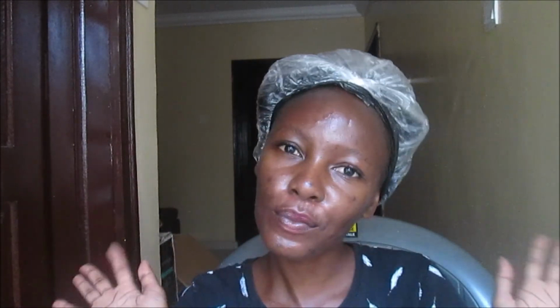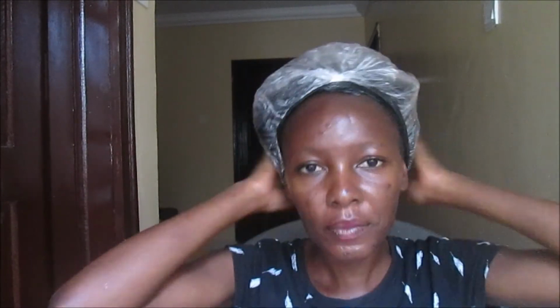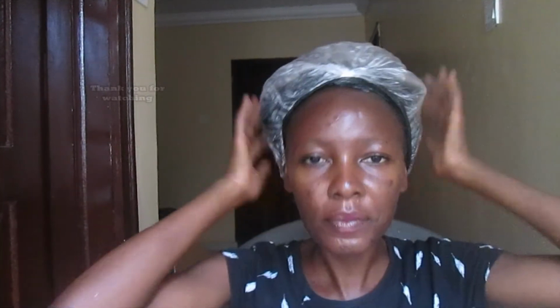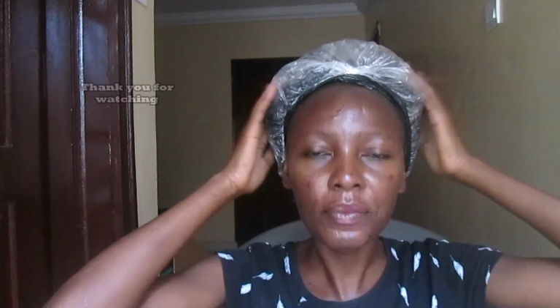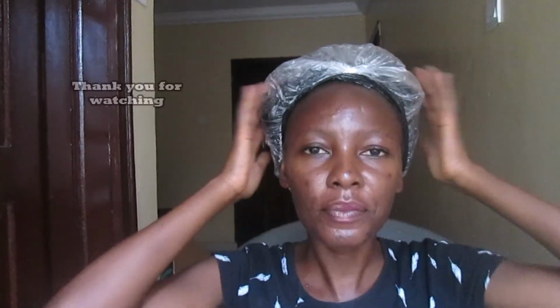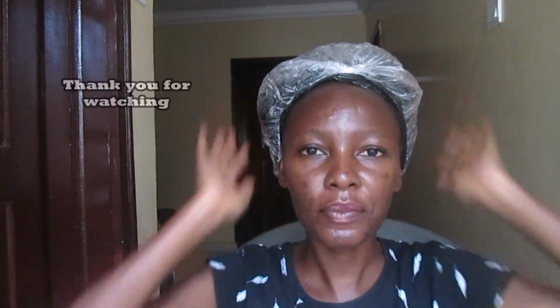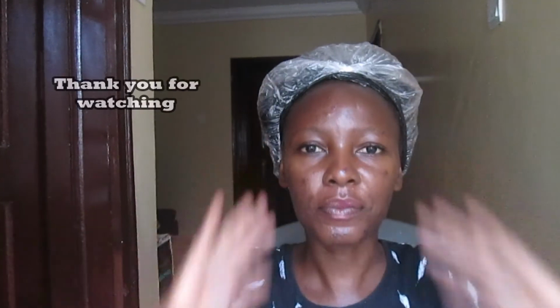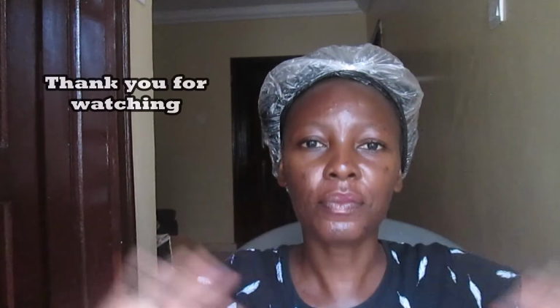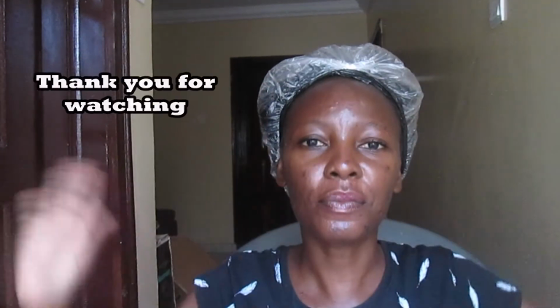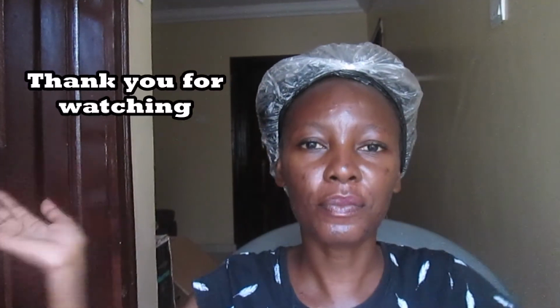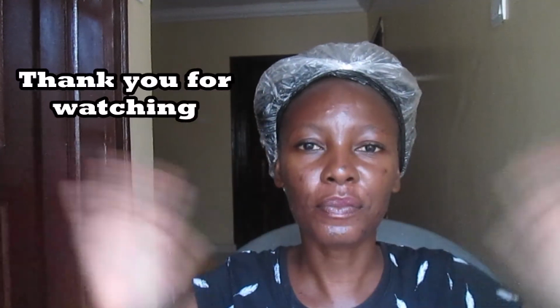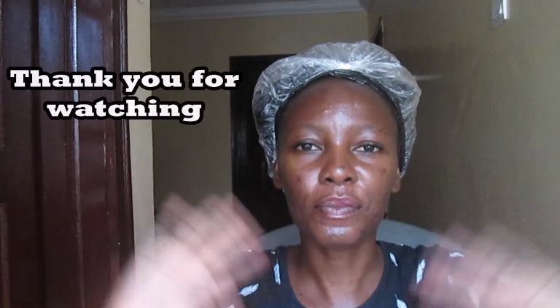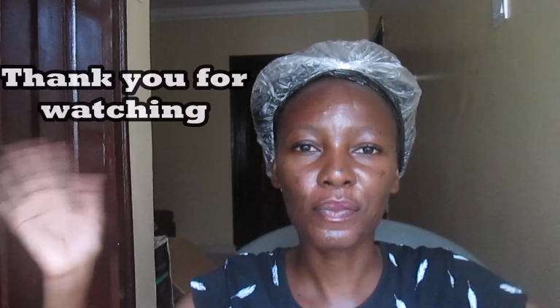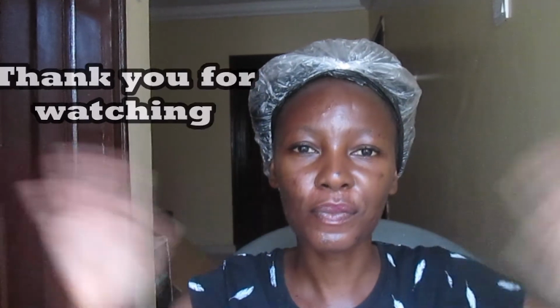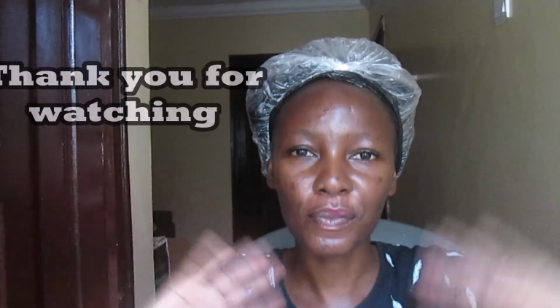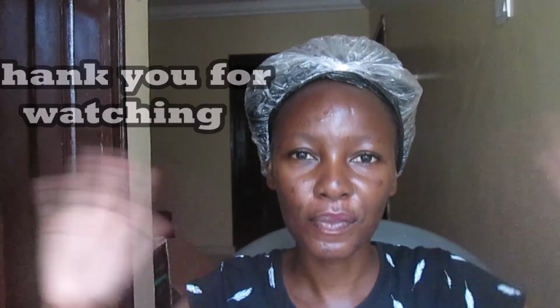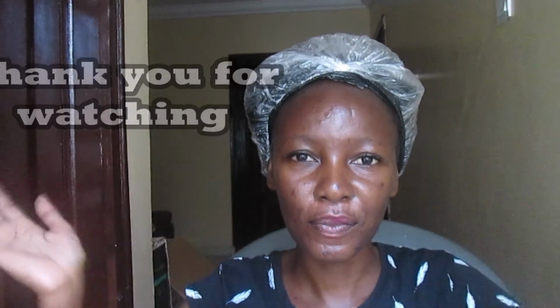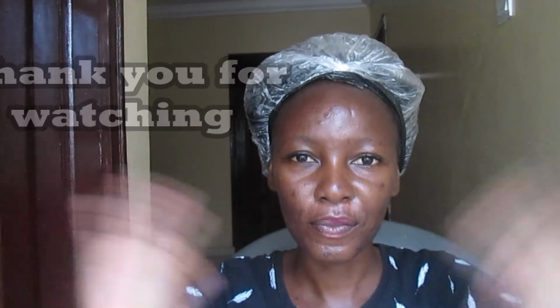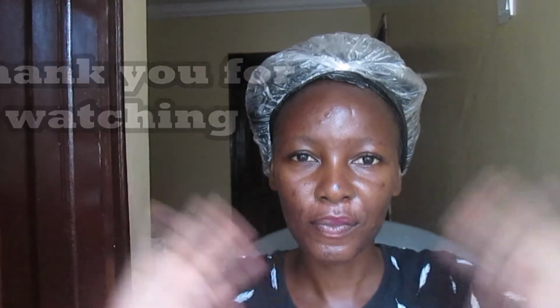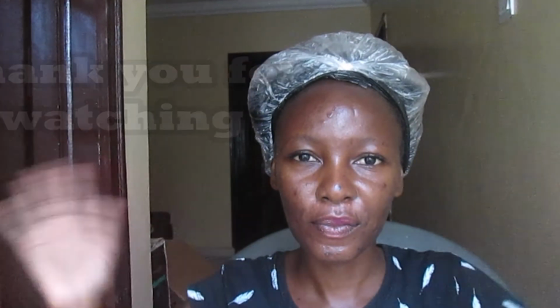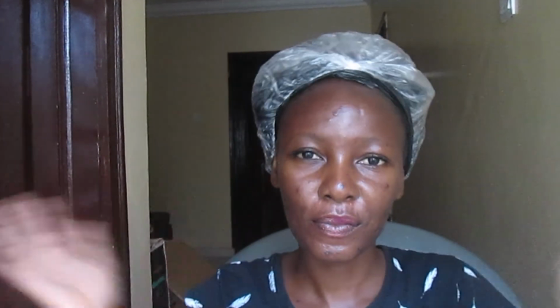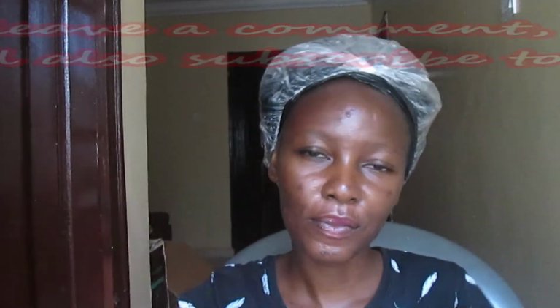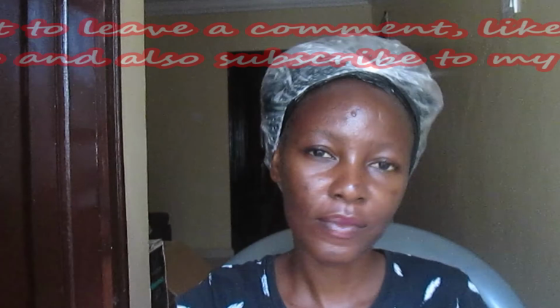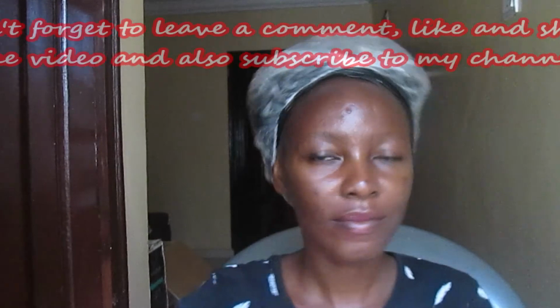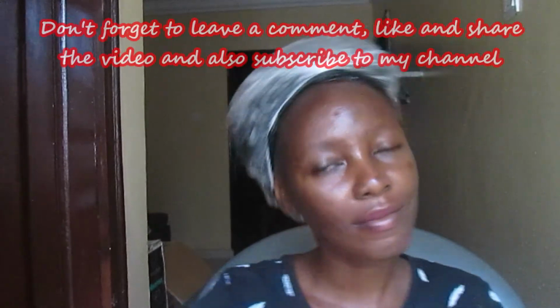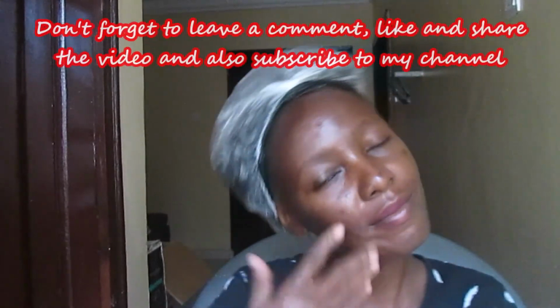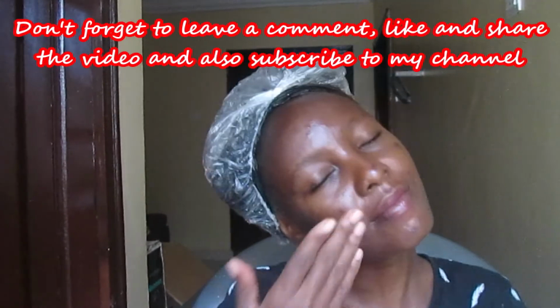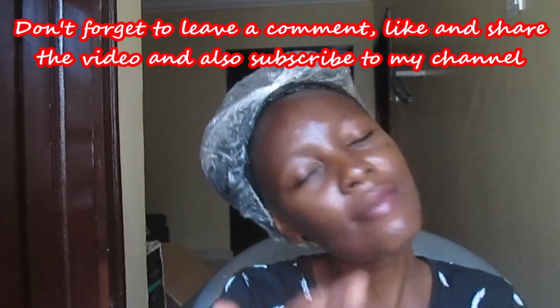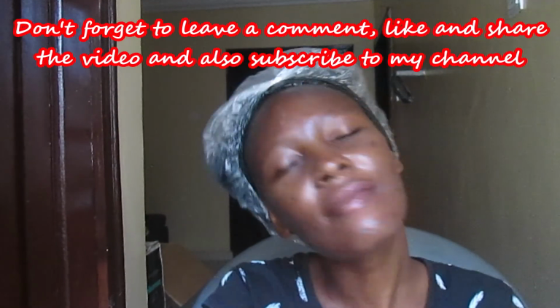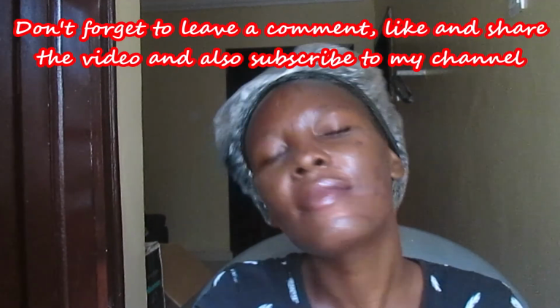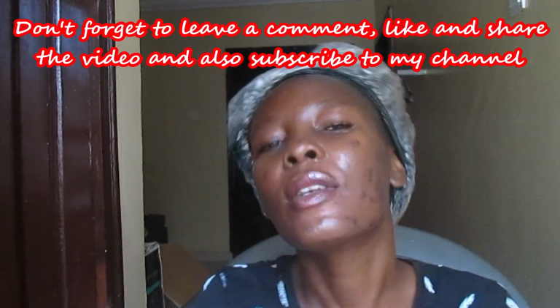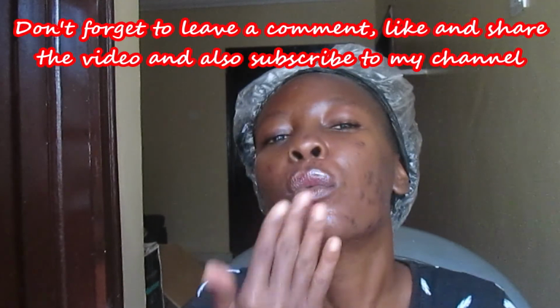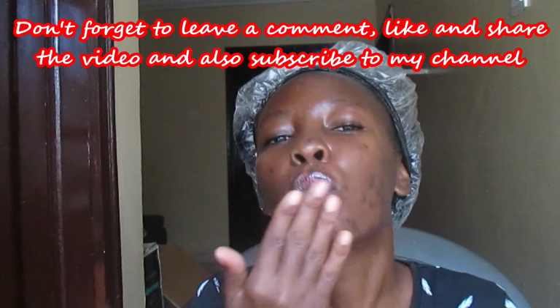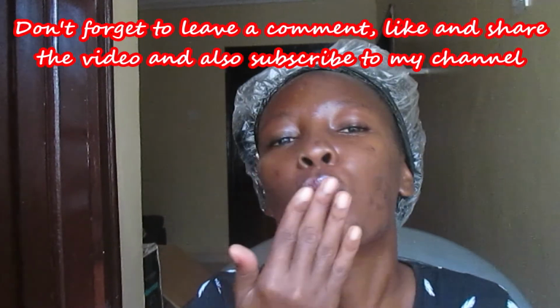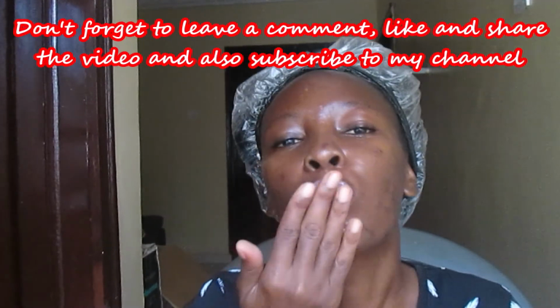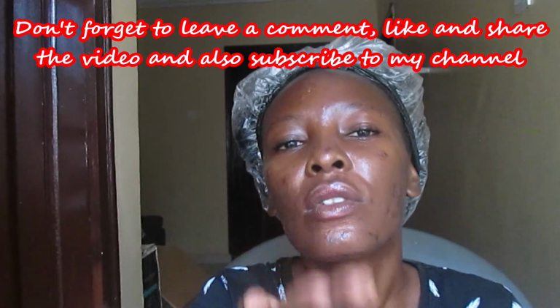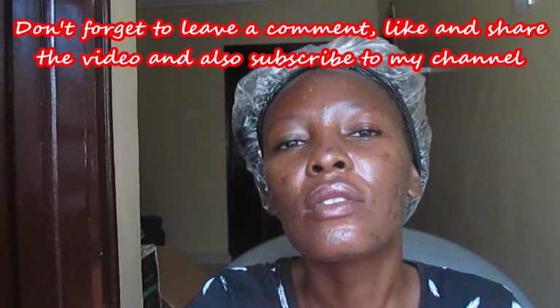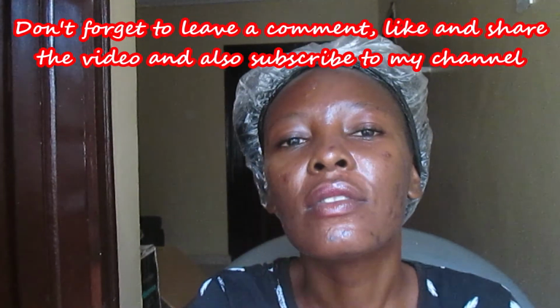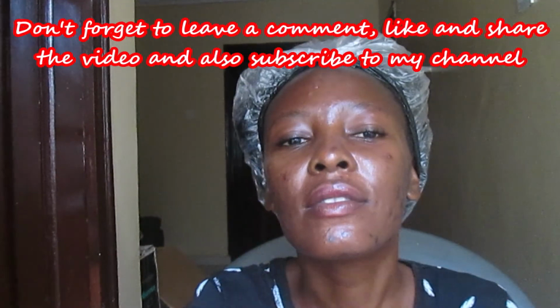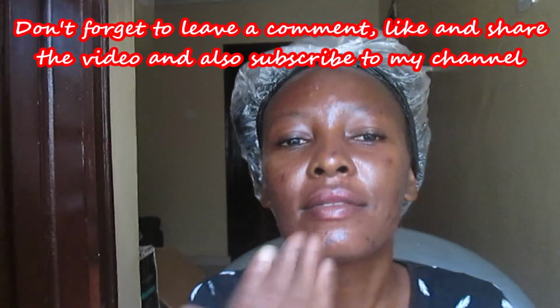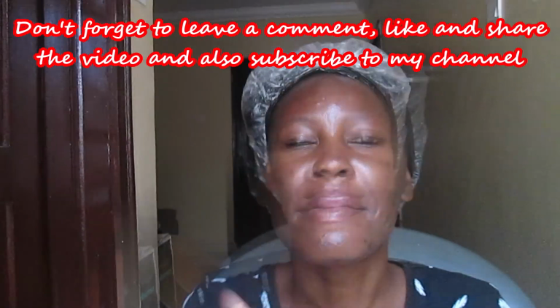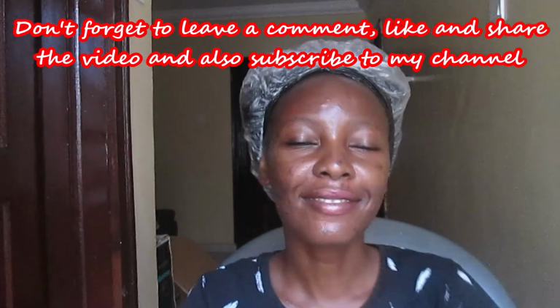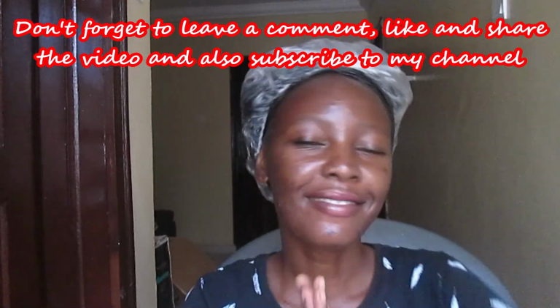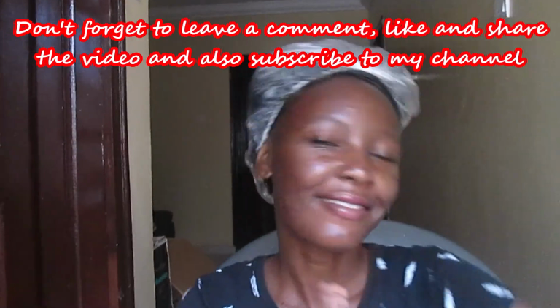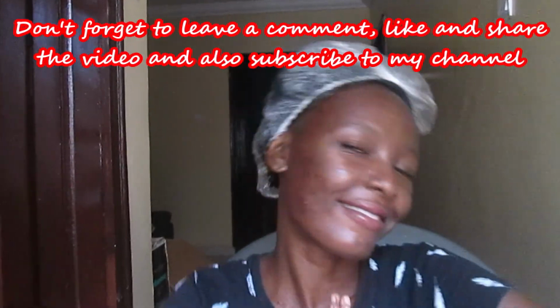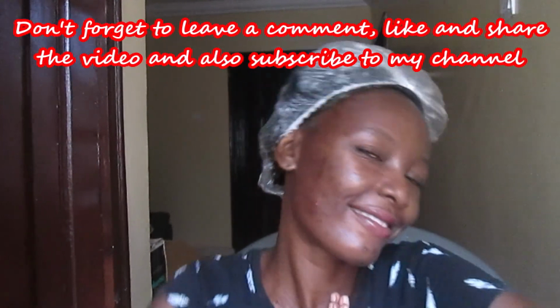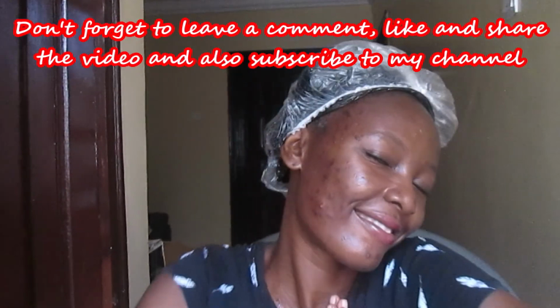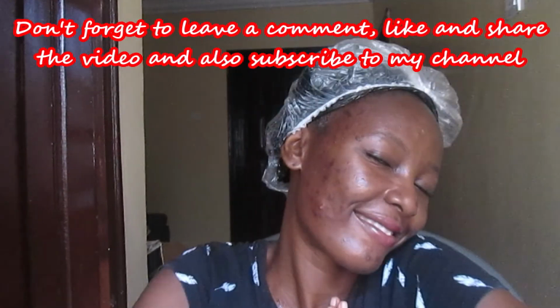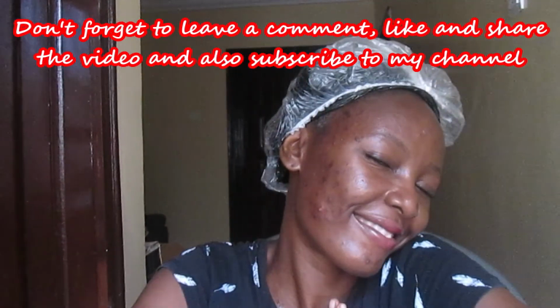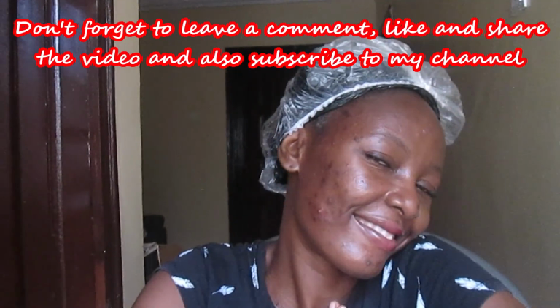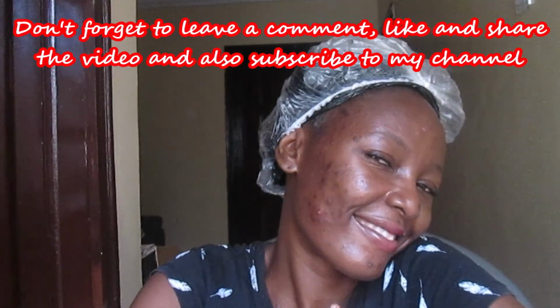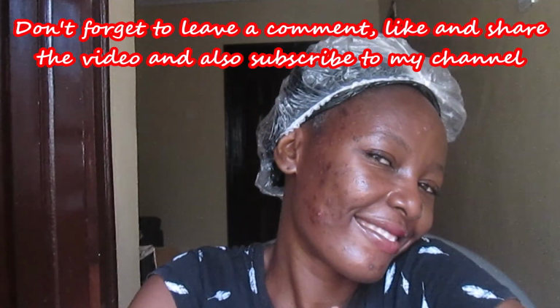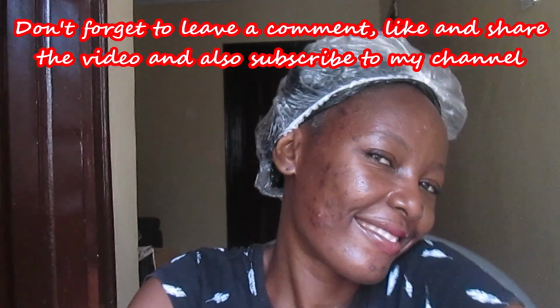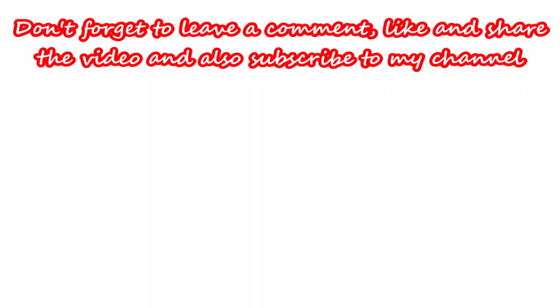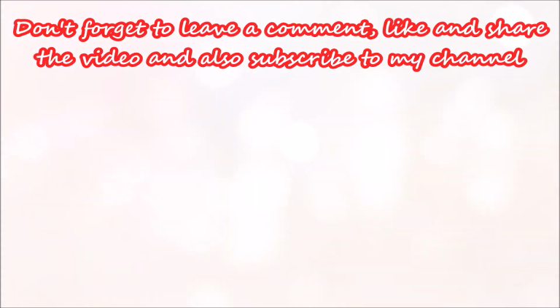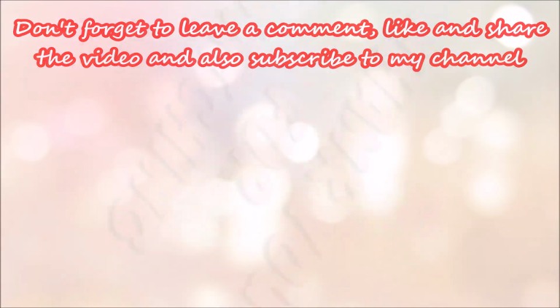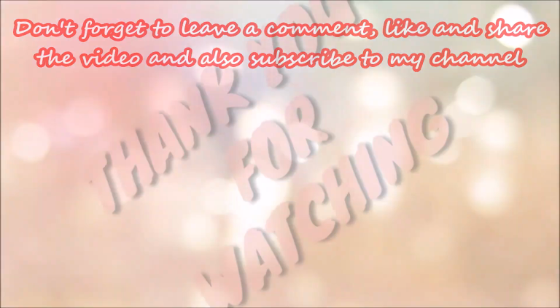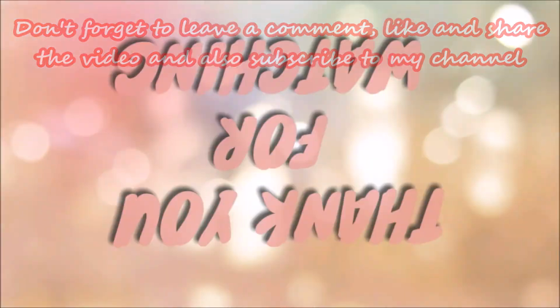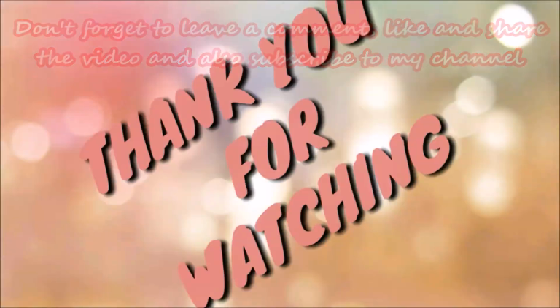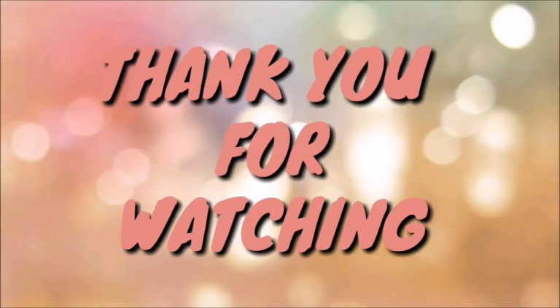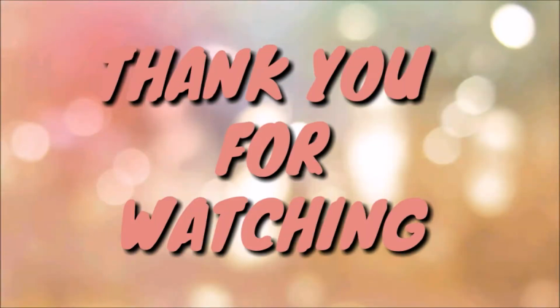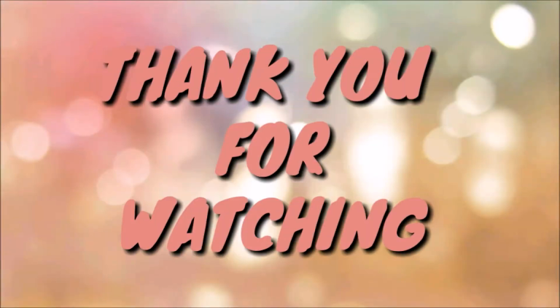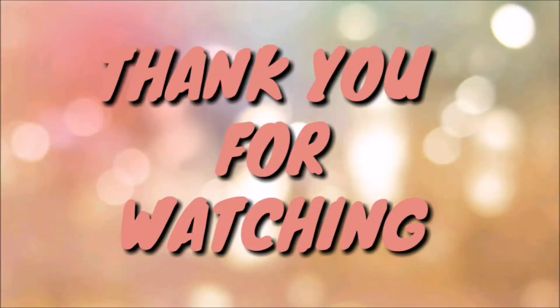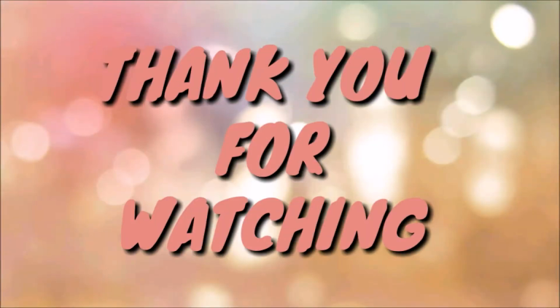Thank you so much for watching. Don't forget to leave a comment, like and share. I hope to see you in my next video.